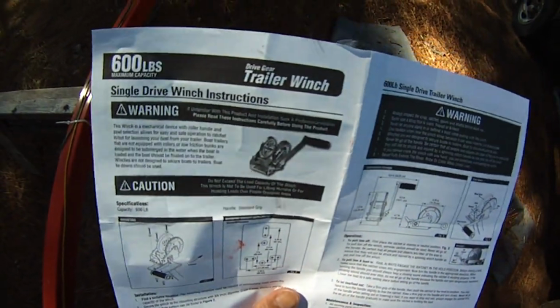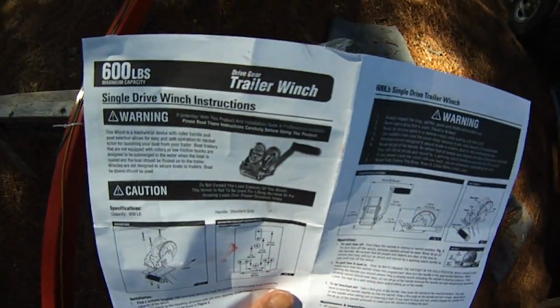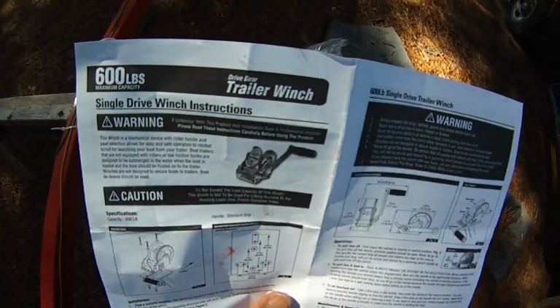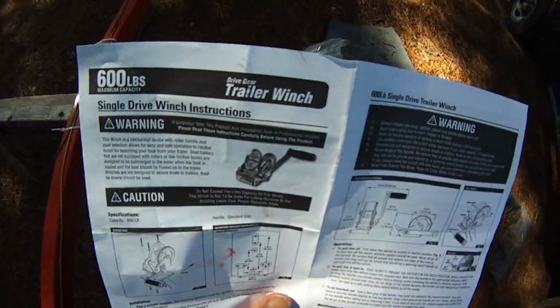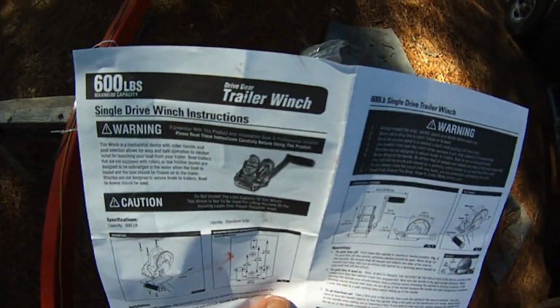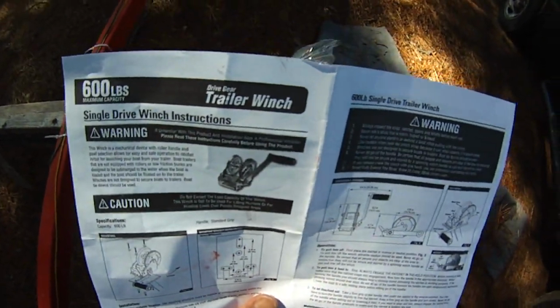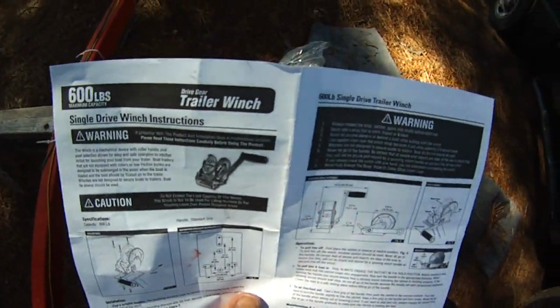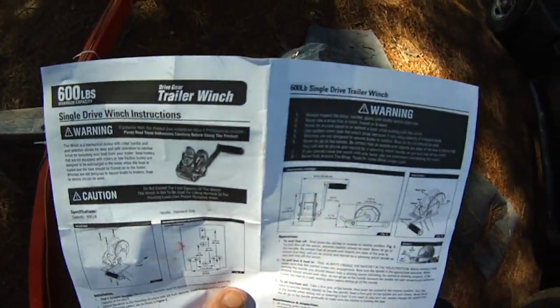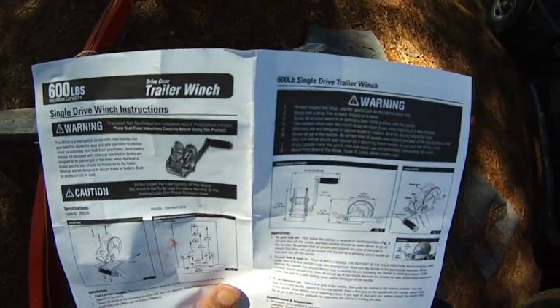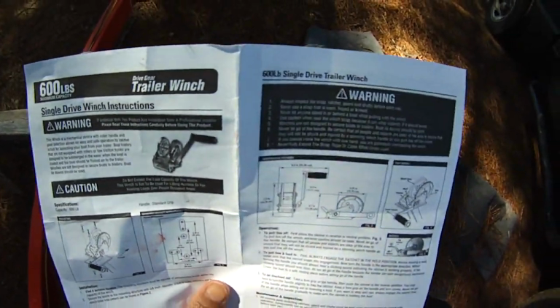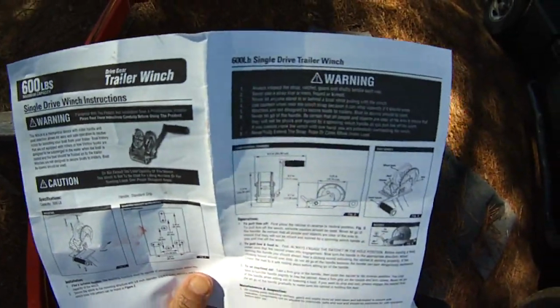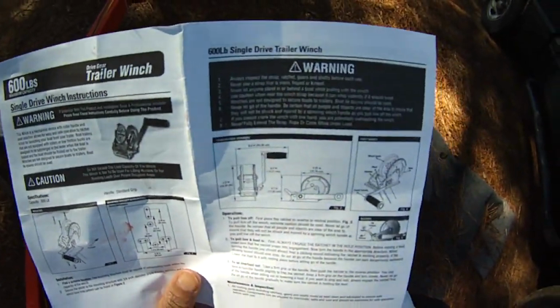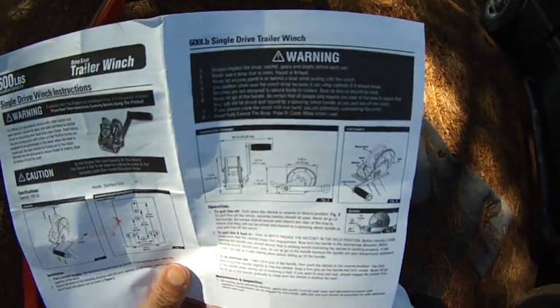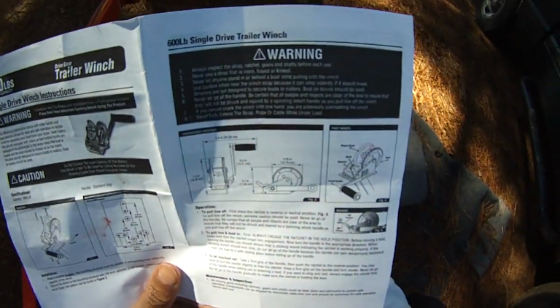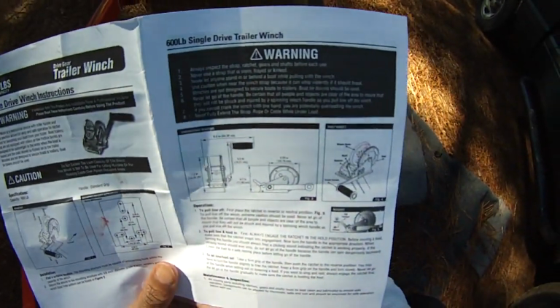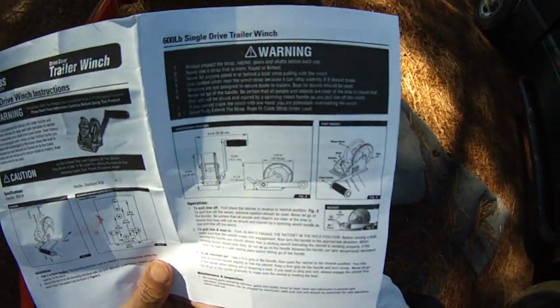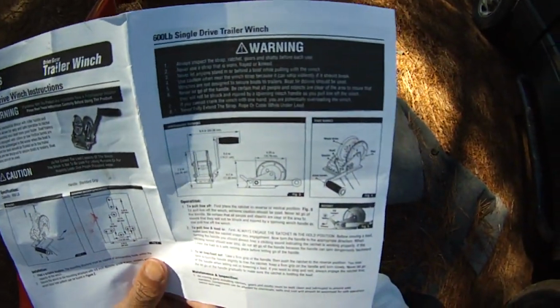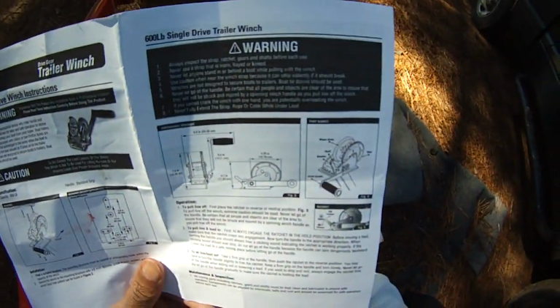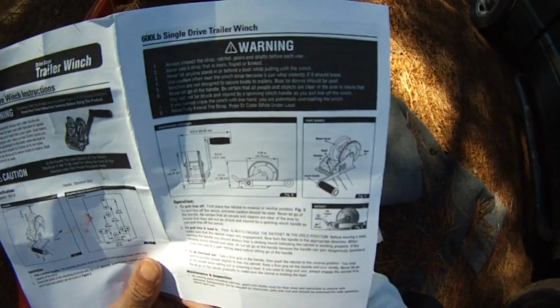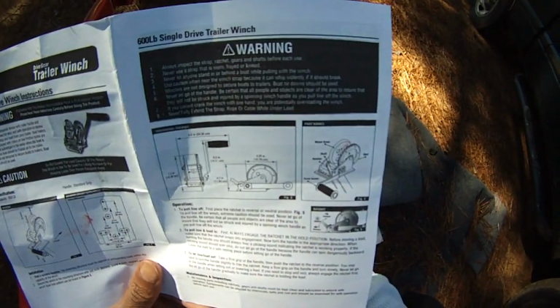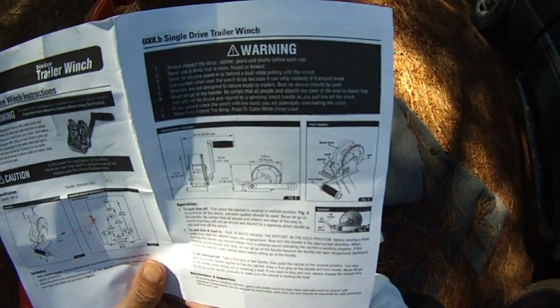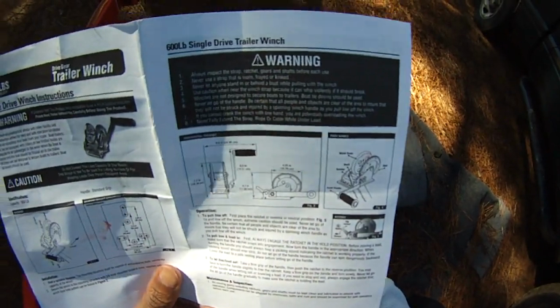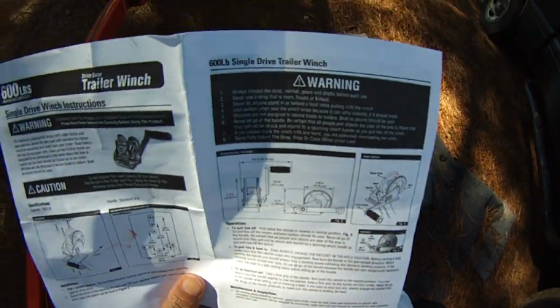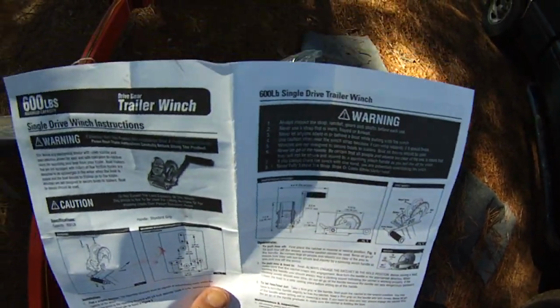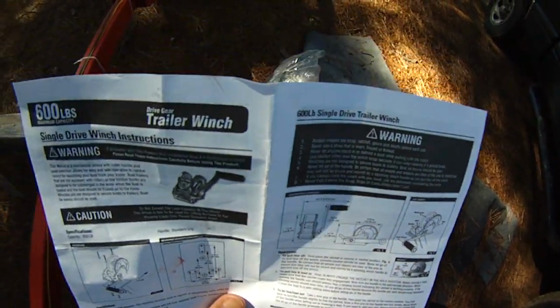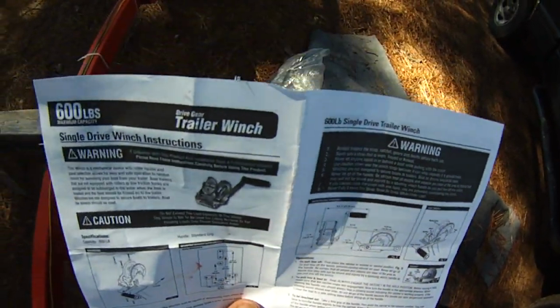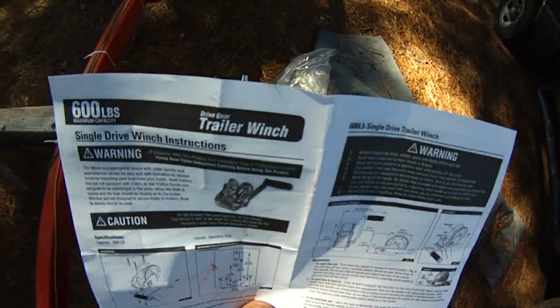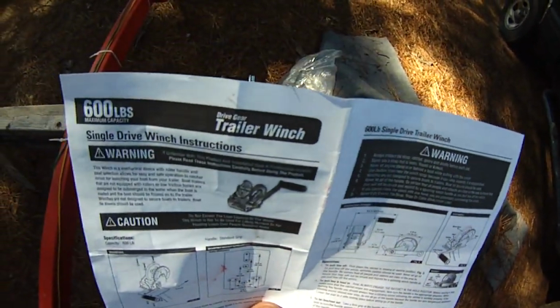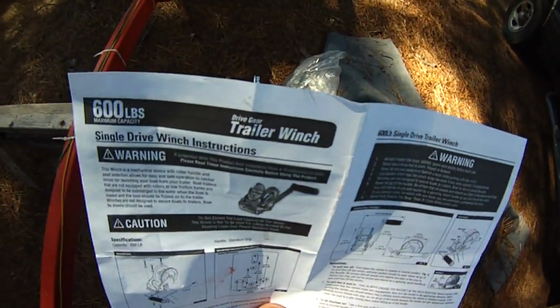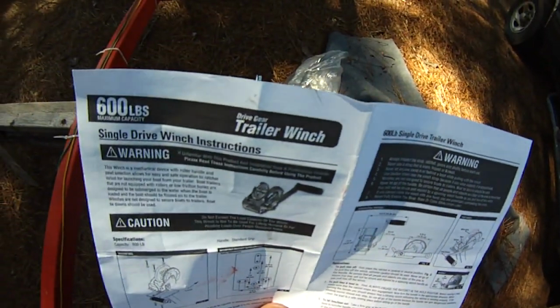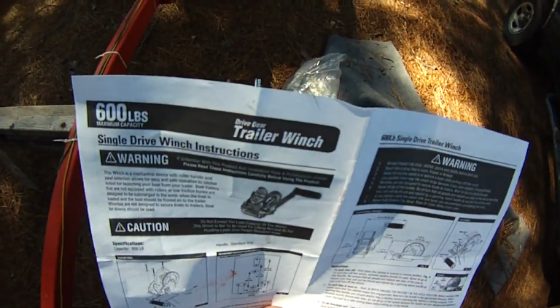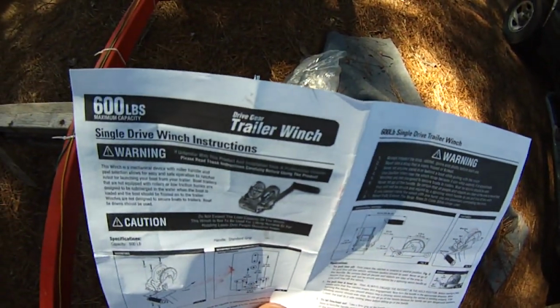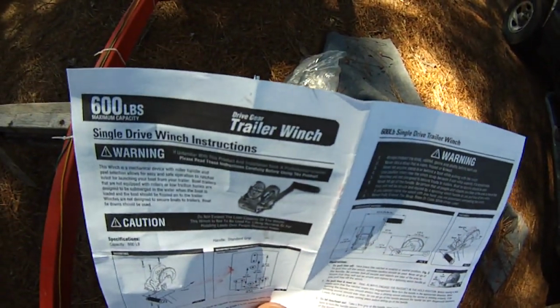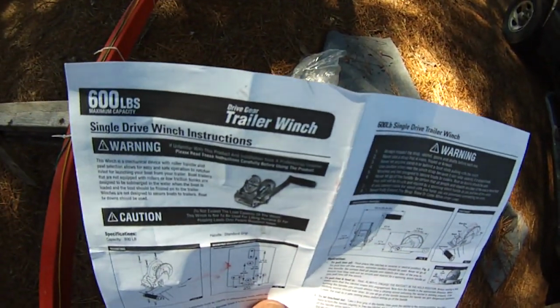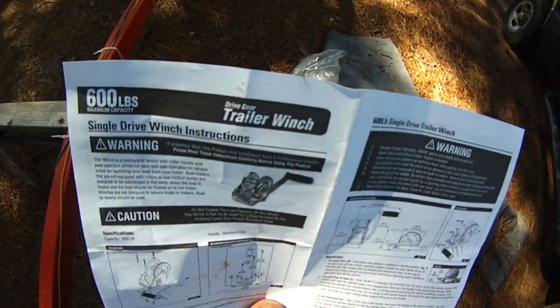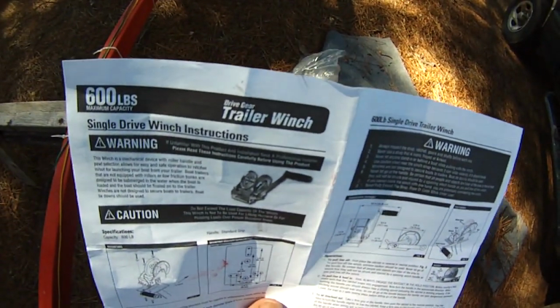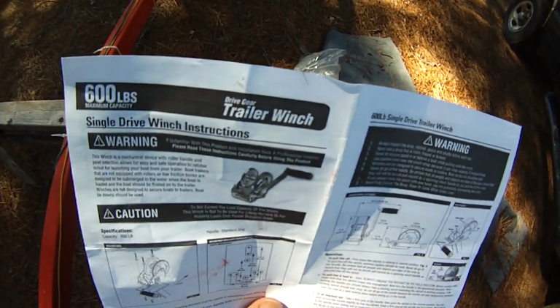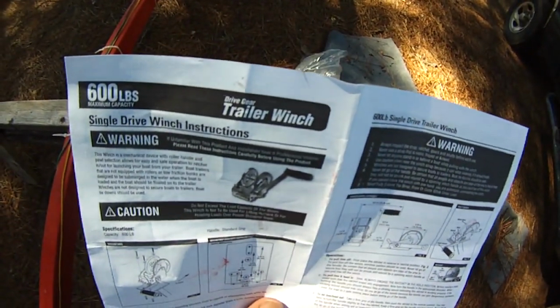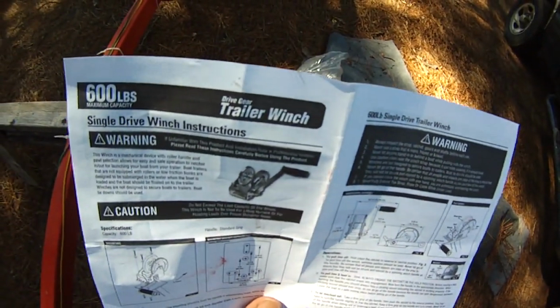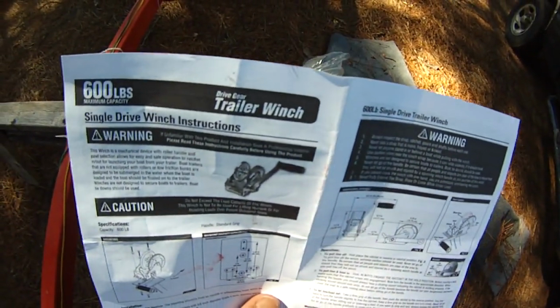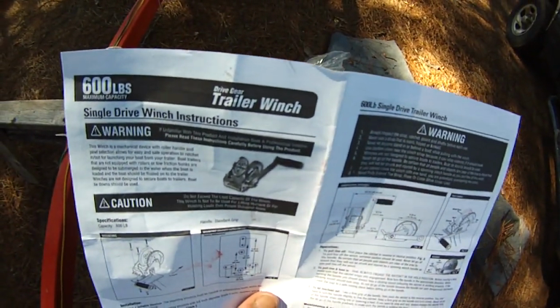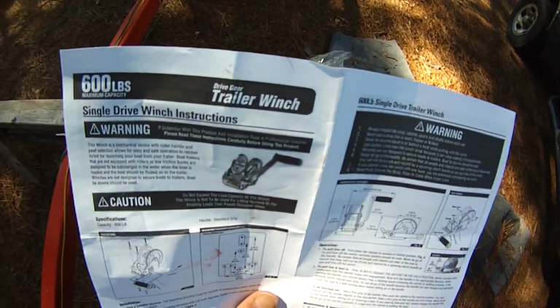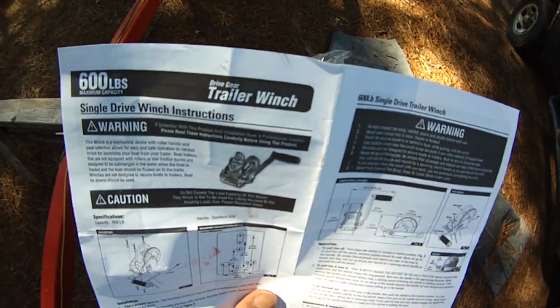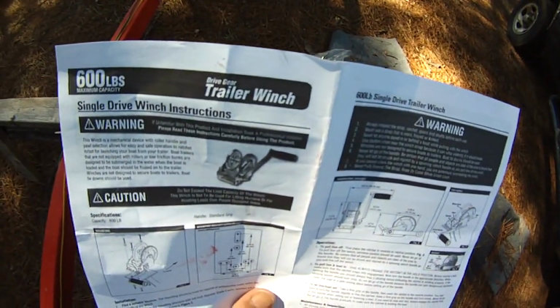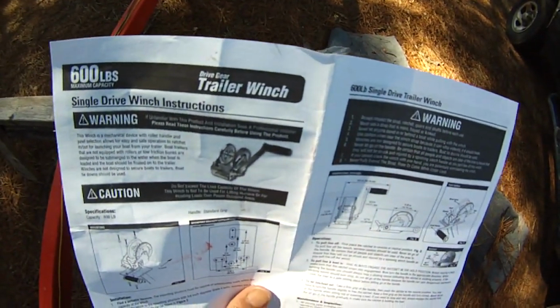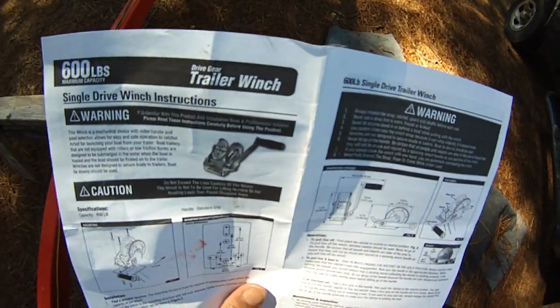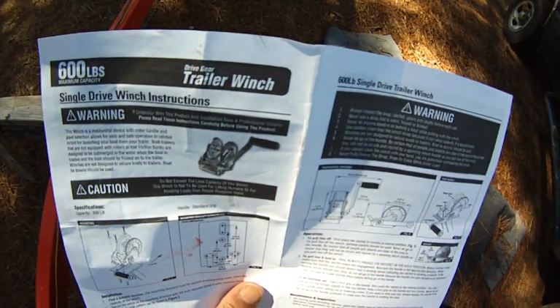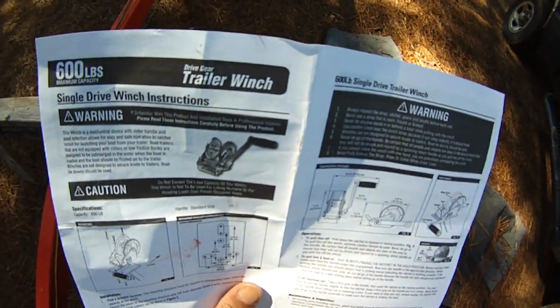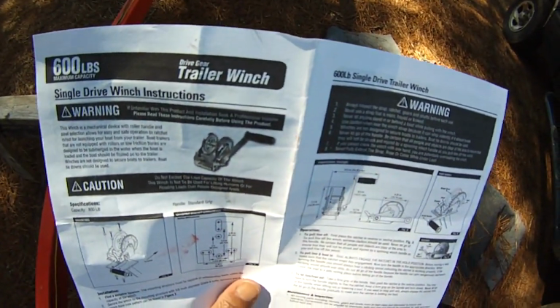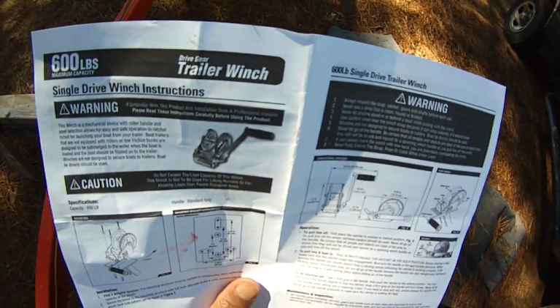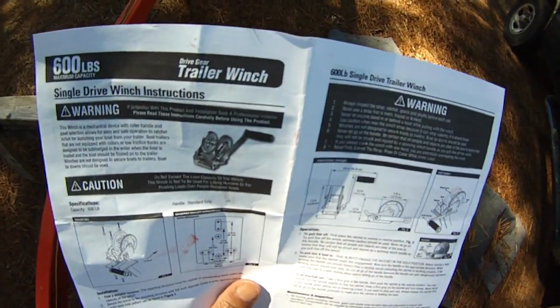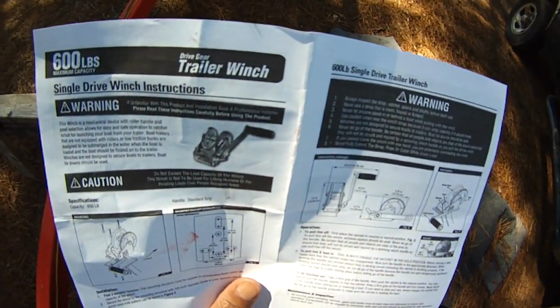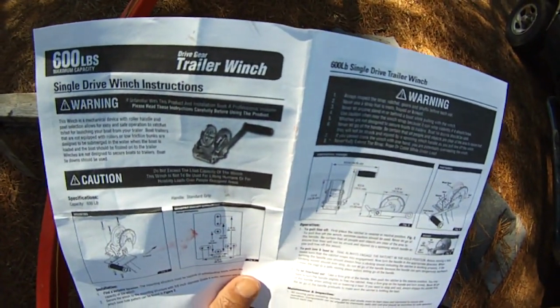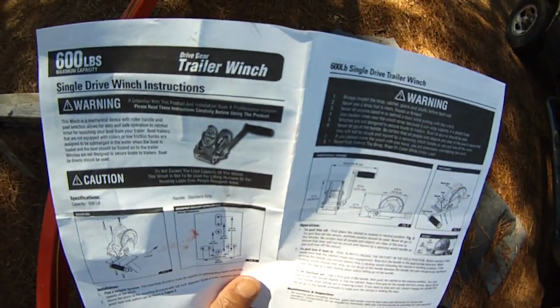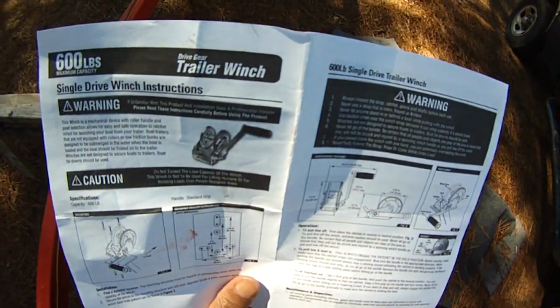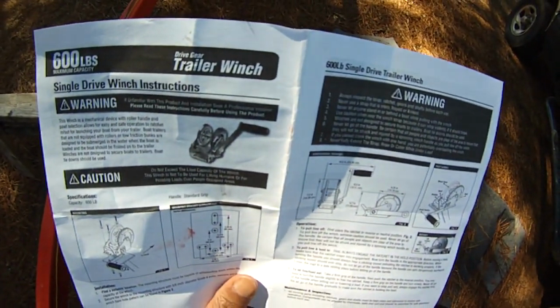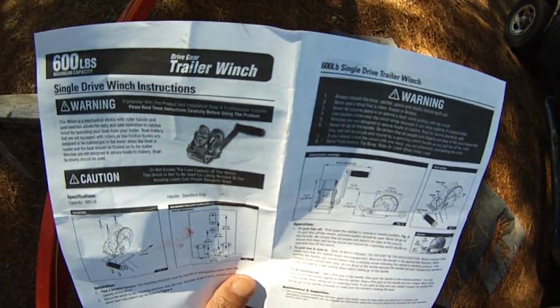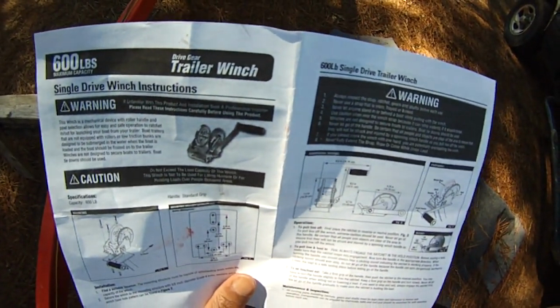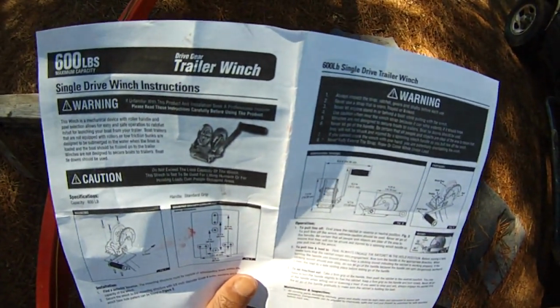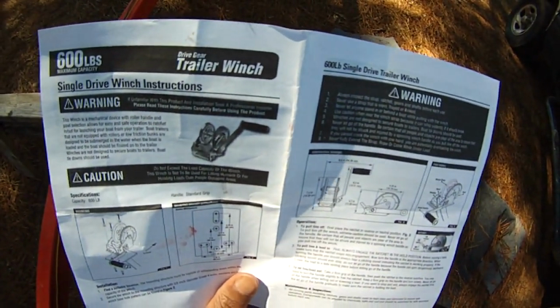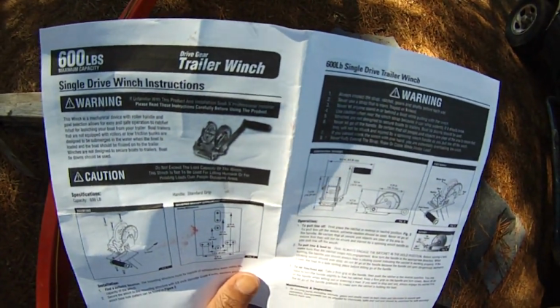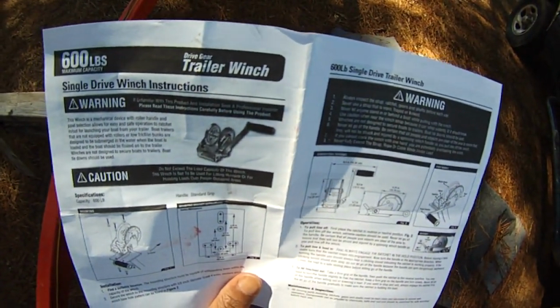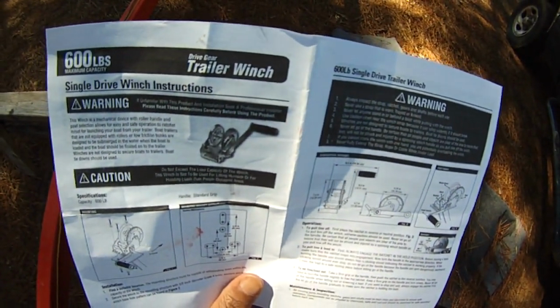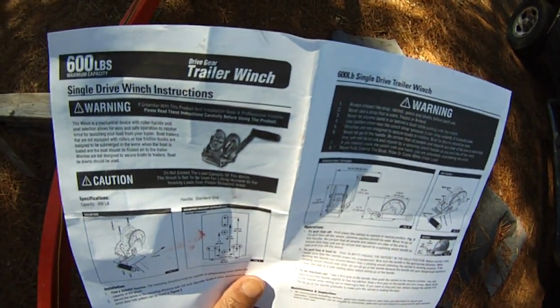It doesn't look like it comes with the bolts, so I may have to go buy some bolts or look around the house and see what I have.